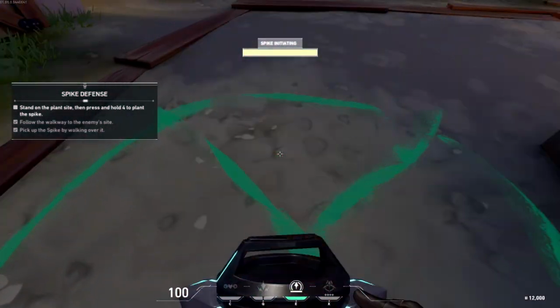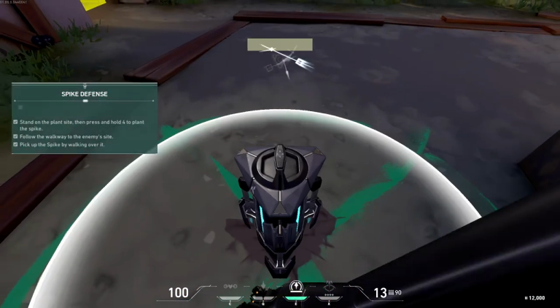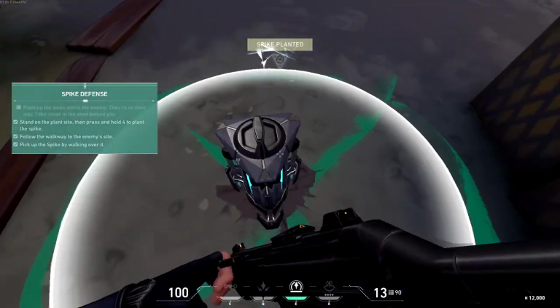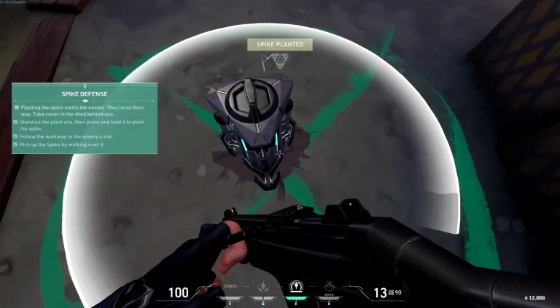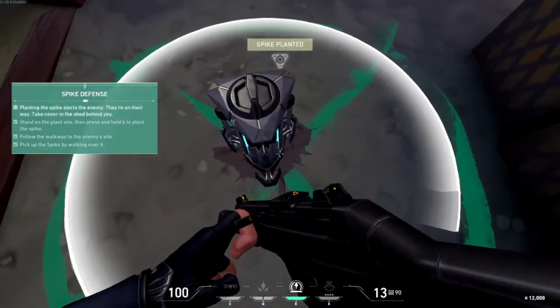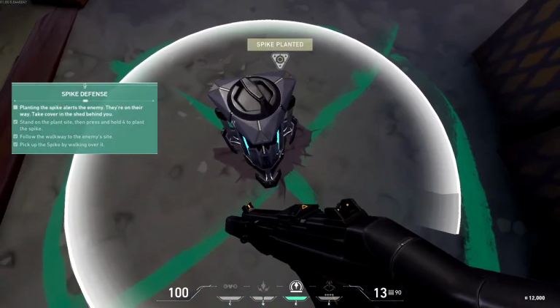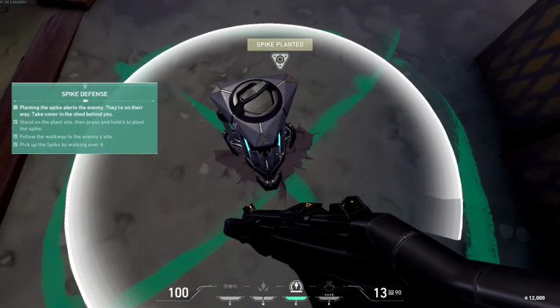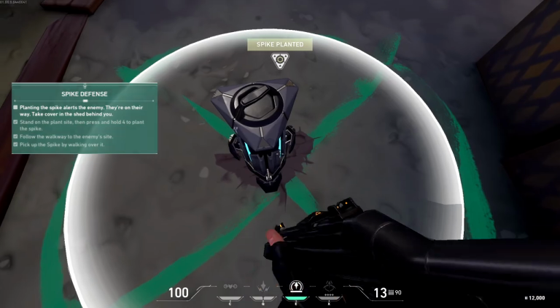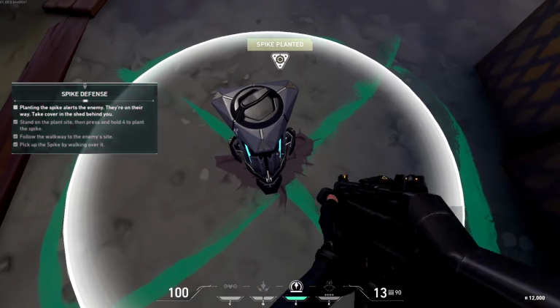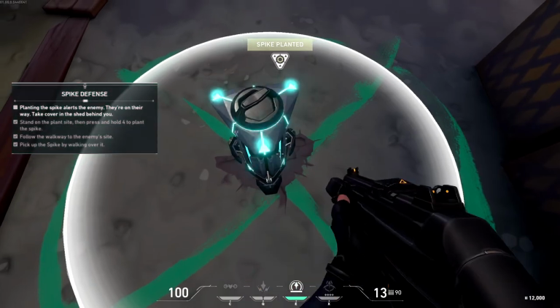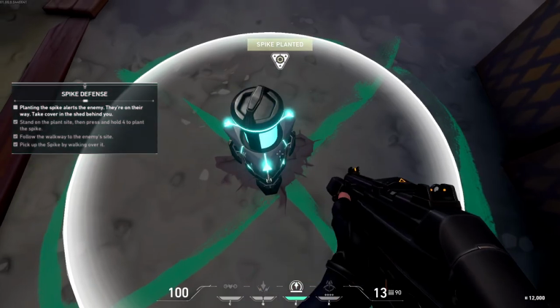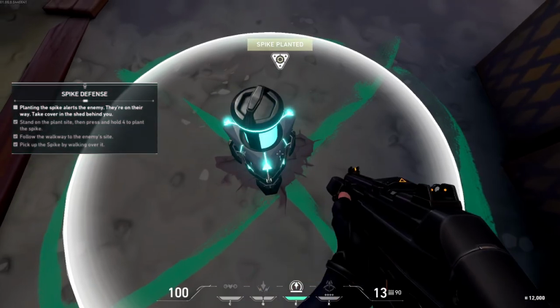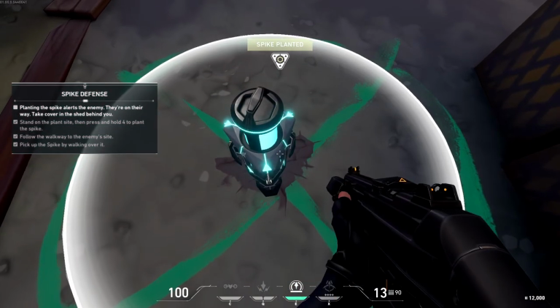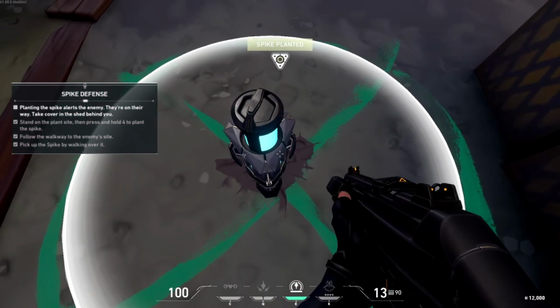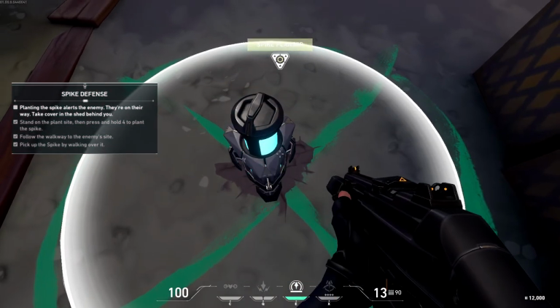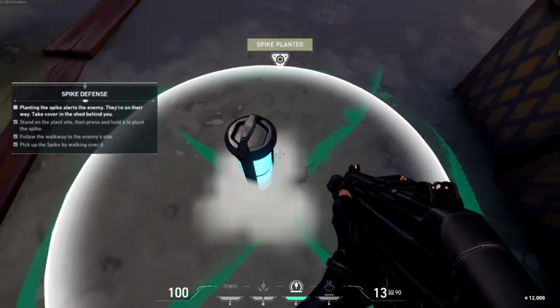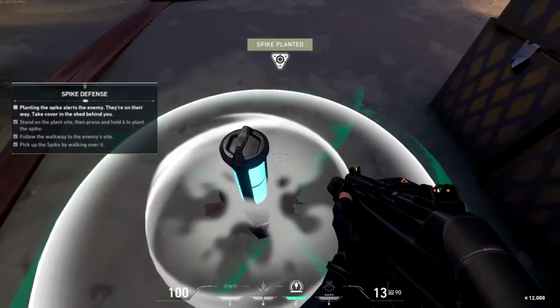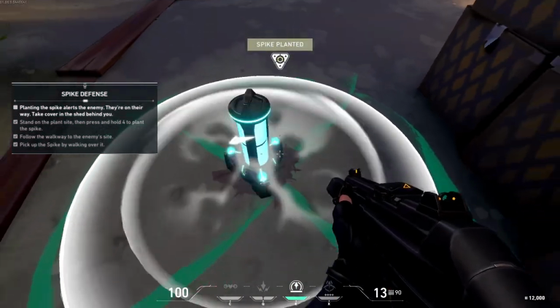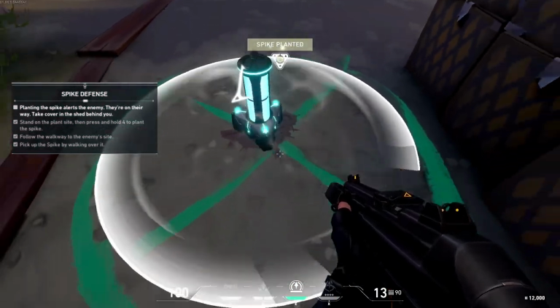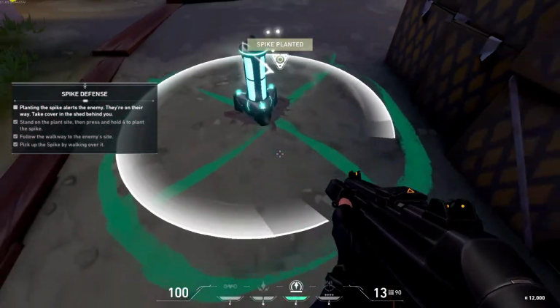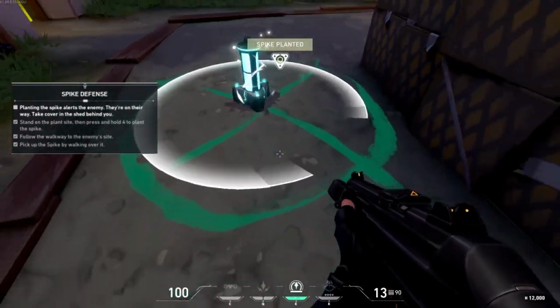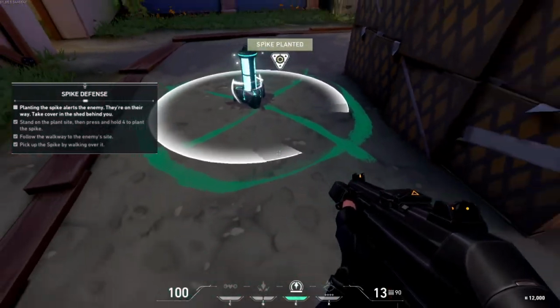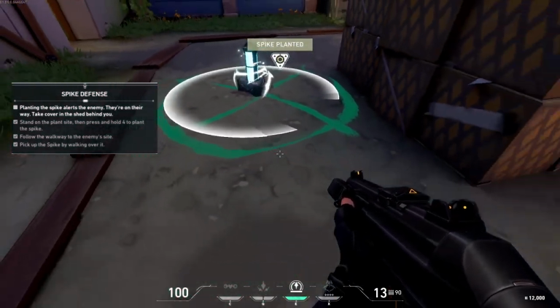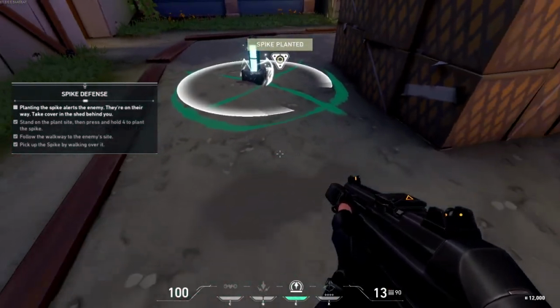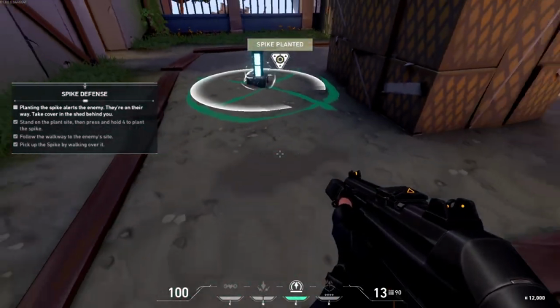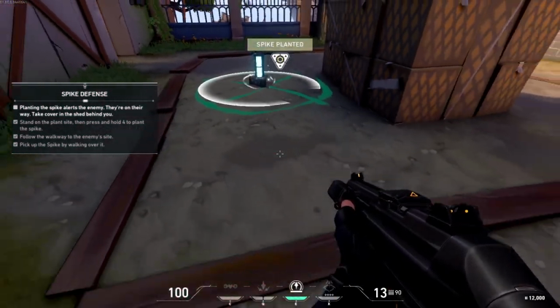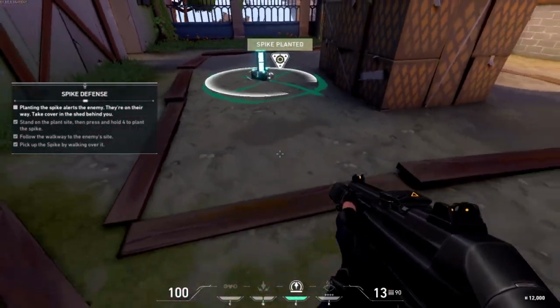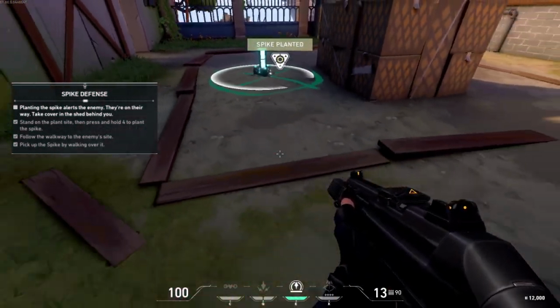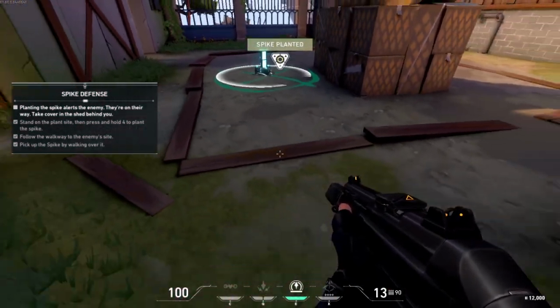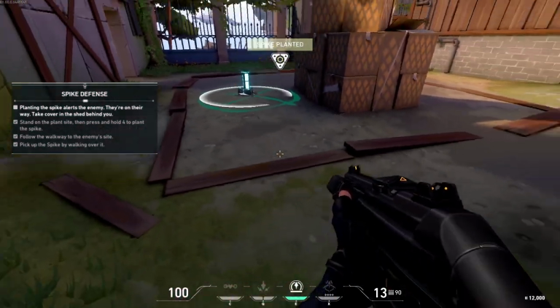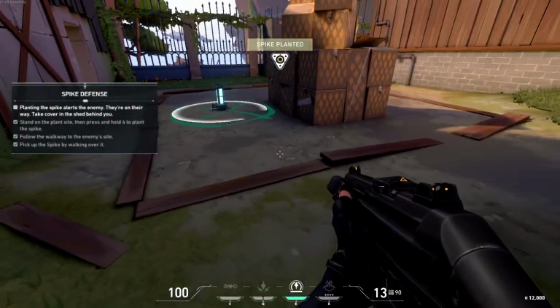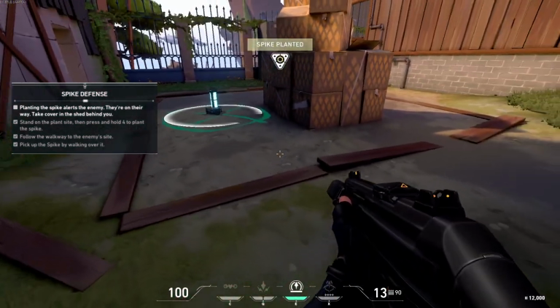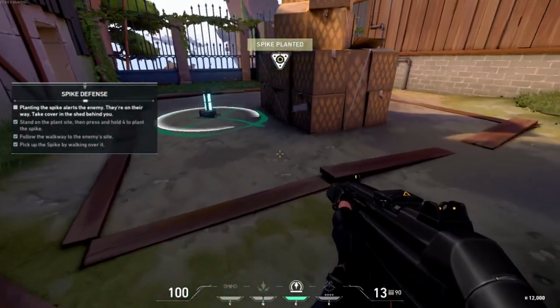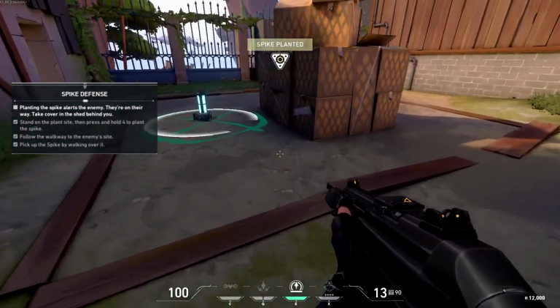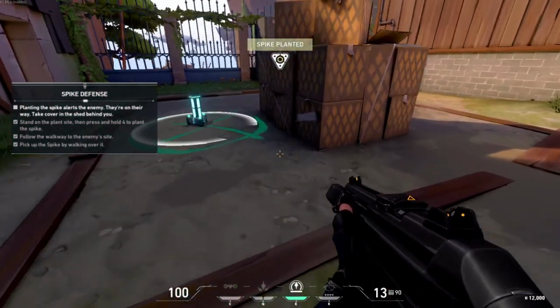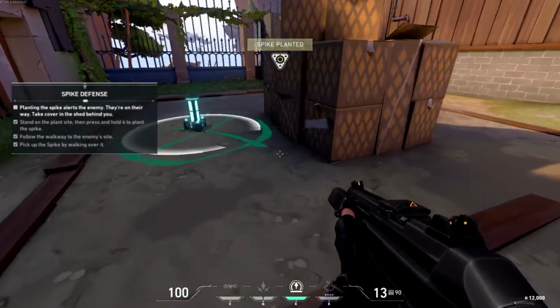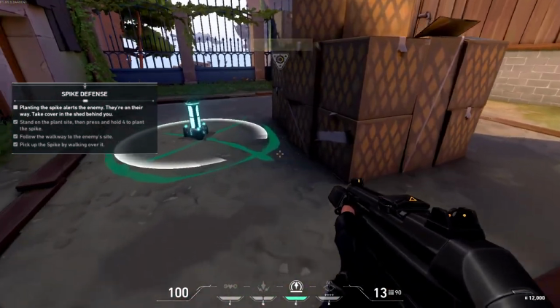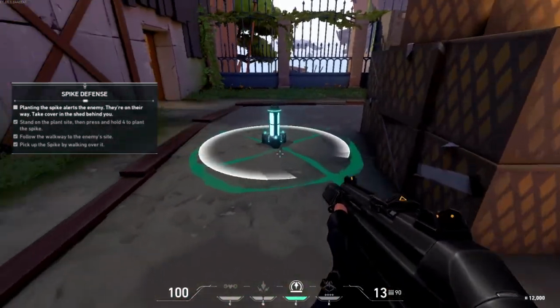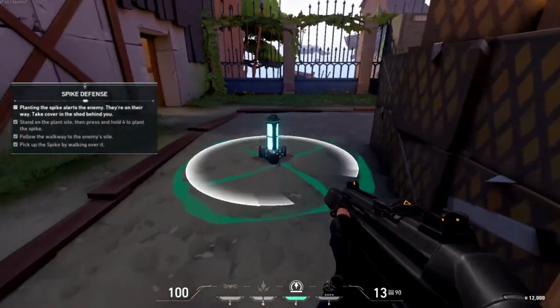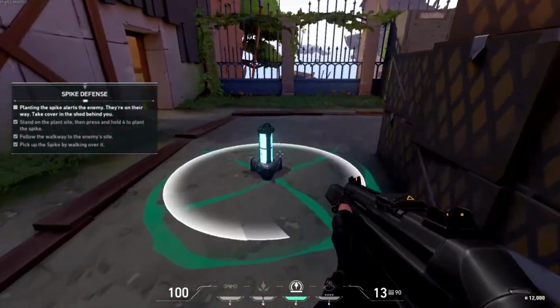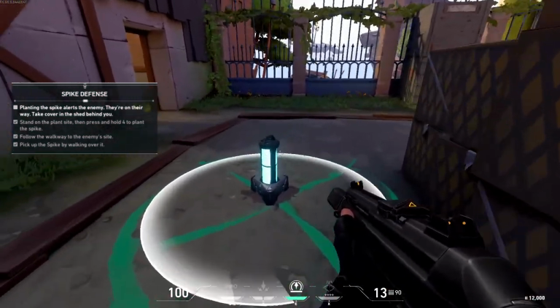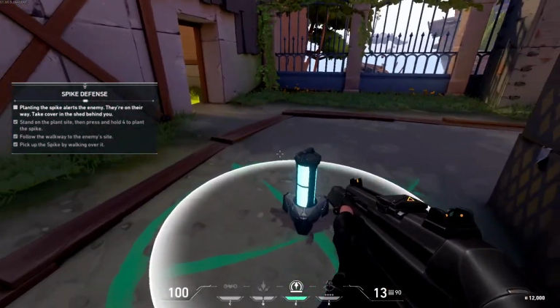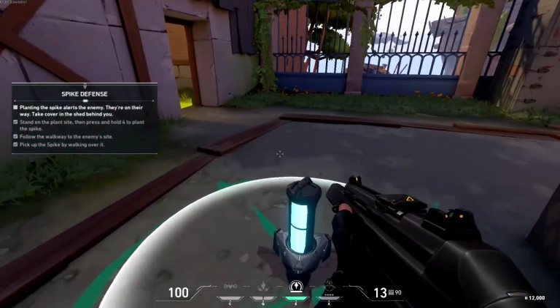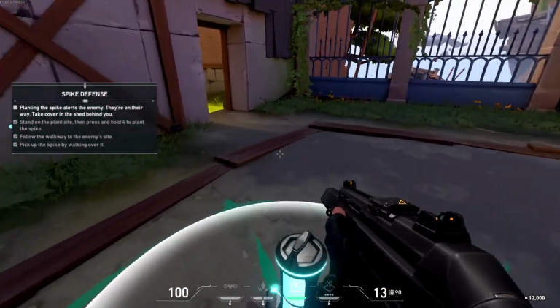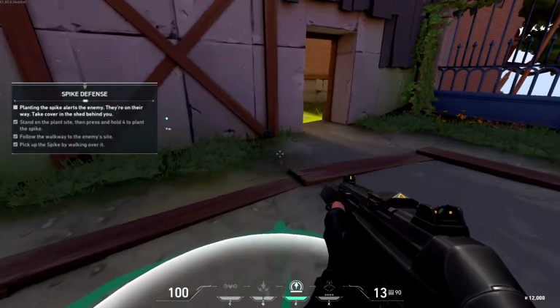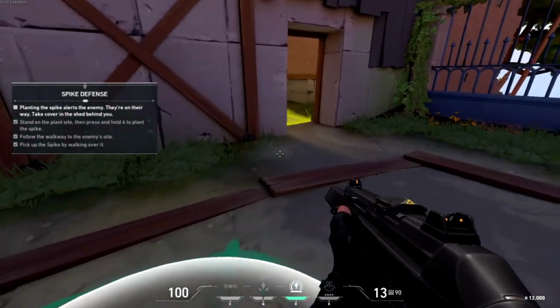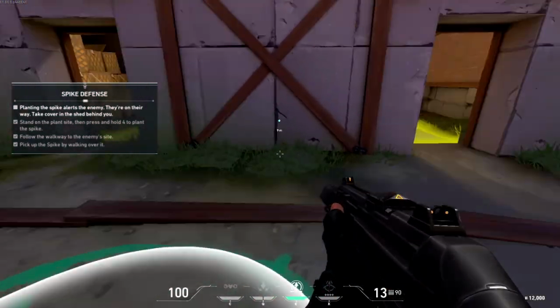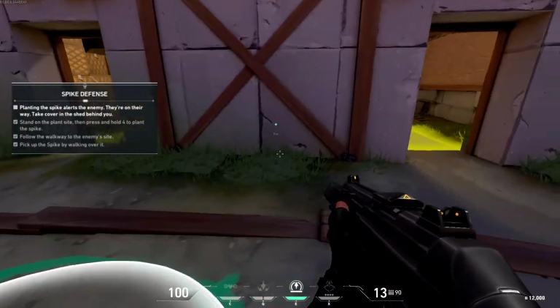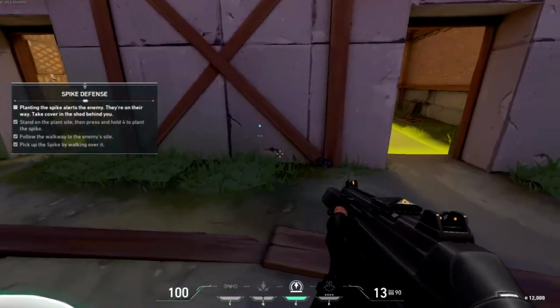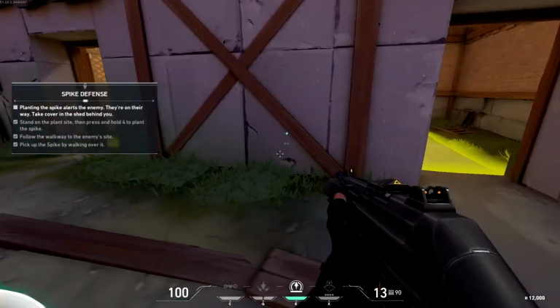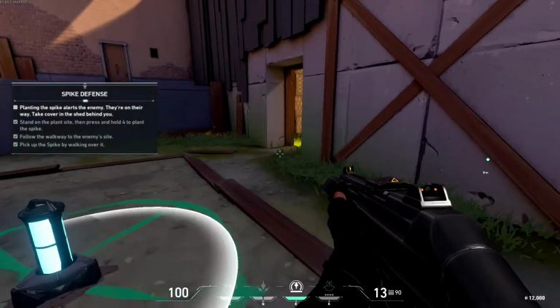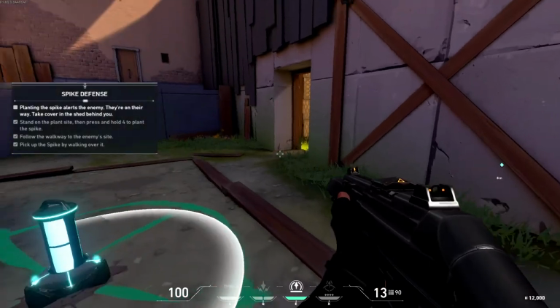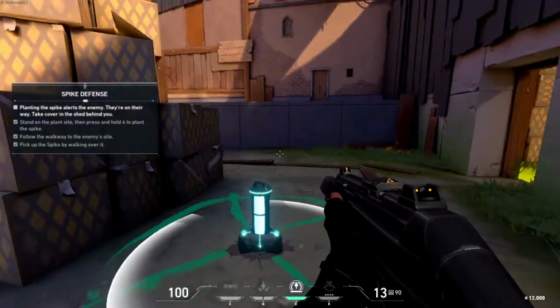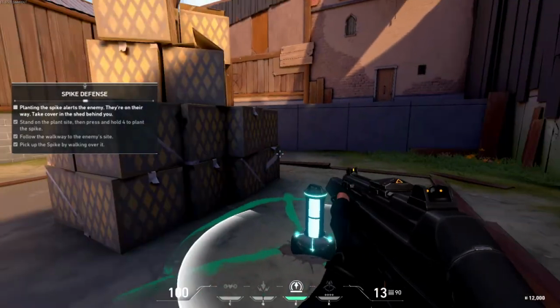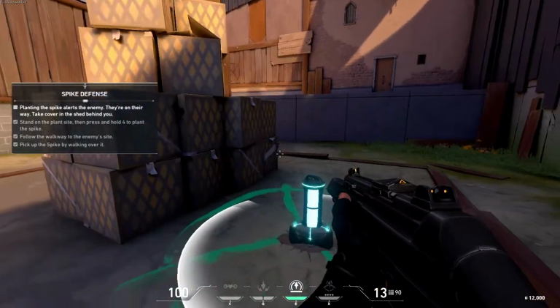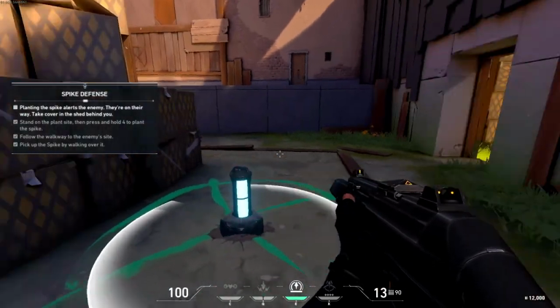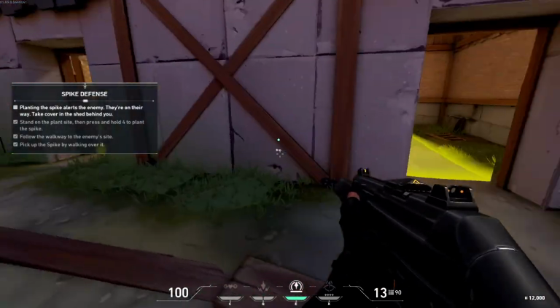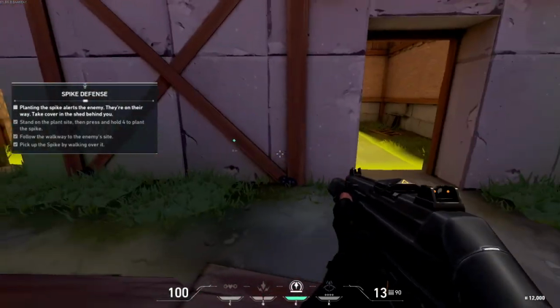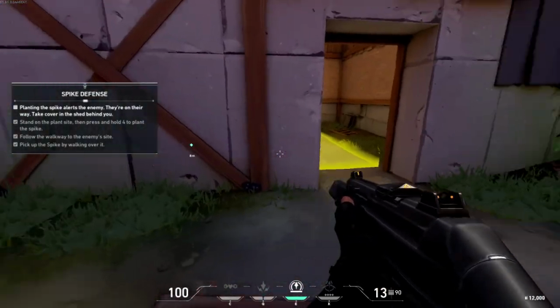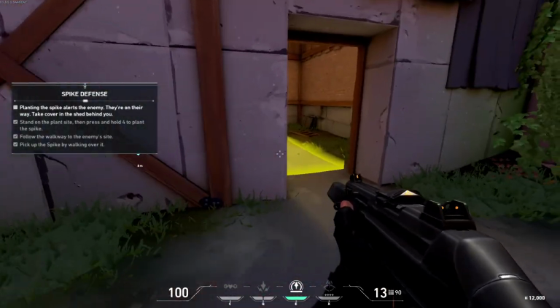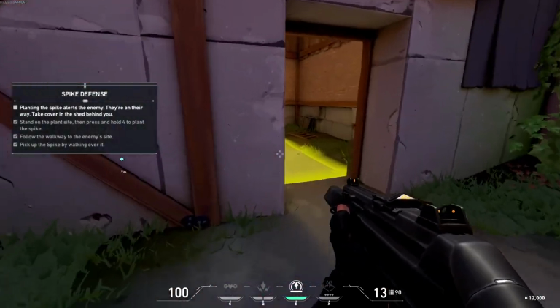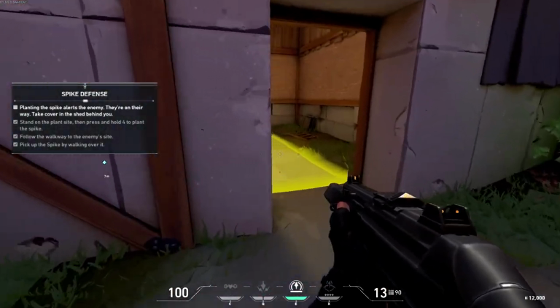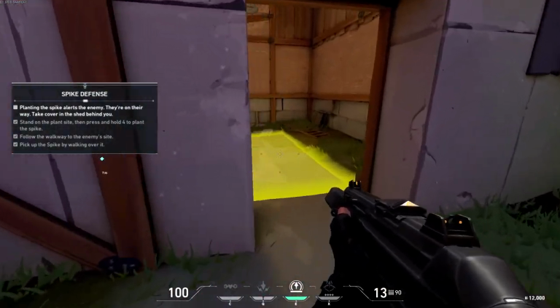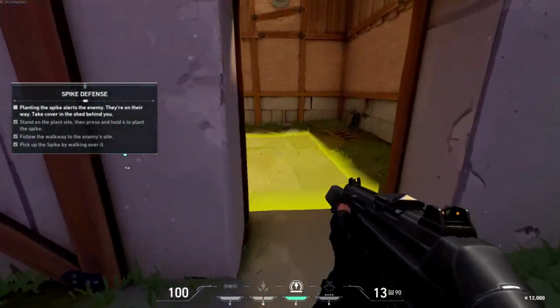Let the attackers plant the spike. Defenders will try to defuse it. I'll send in some bots. You take cover in the boathouse behind you and defend that spike.